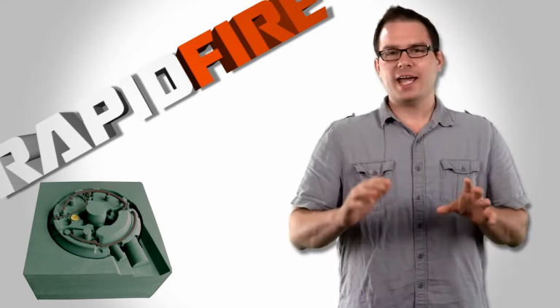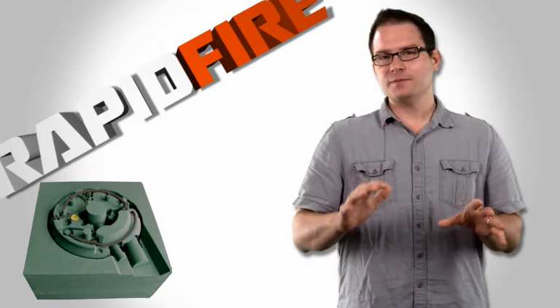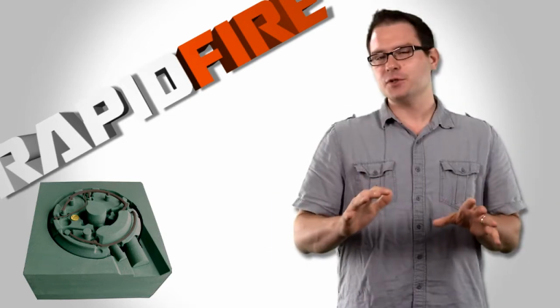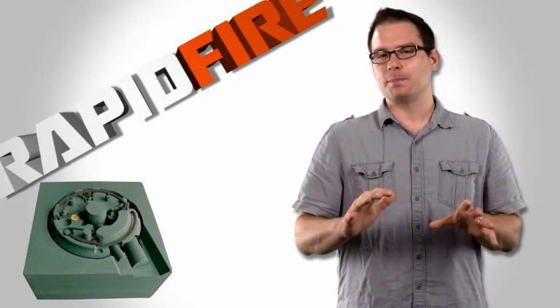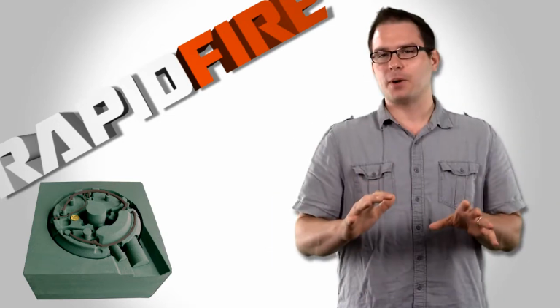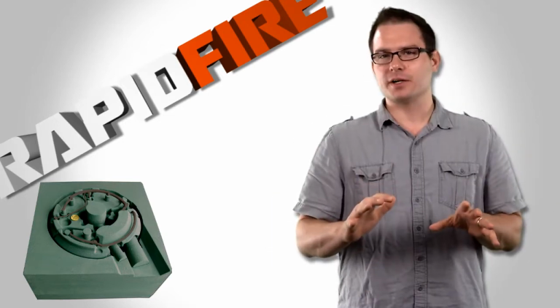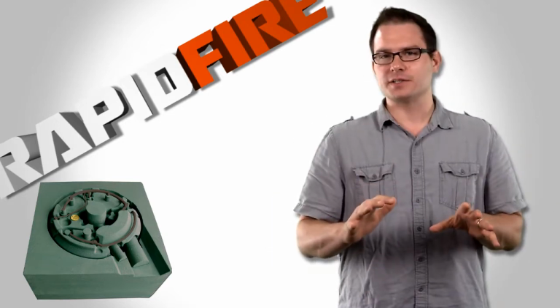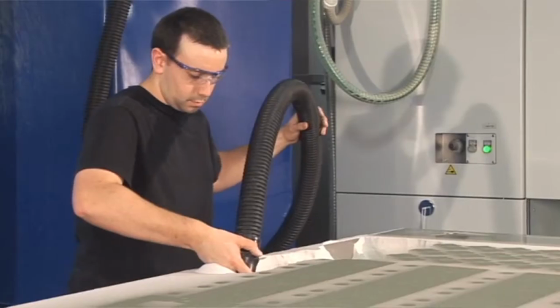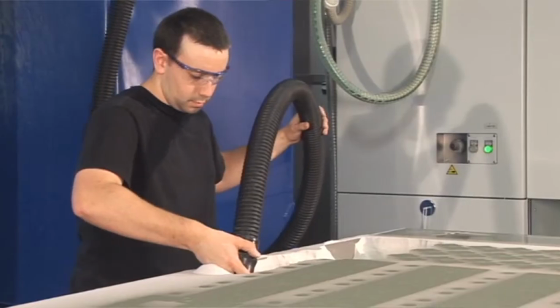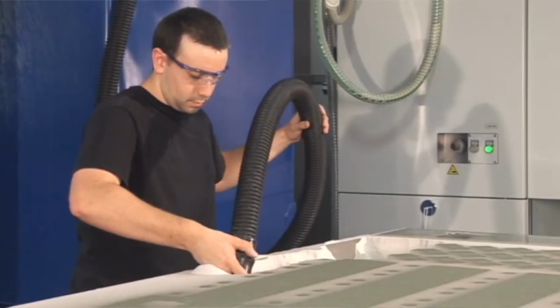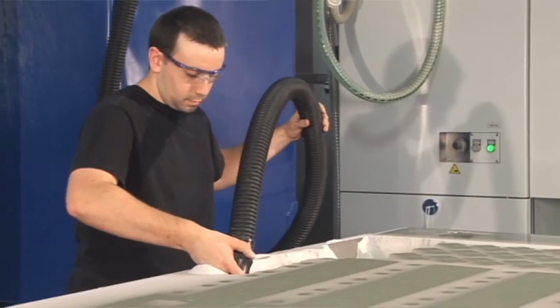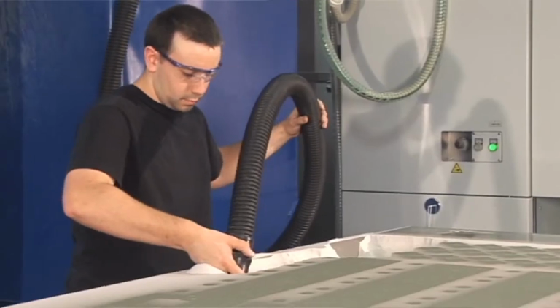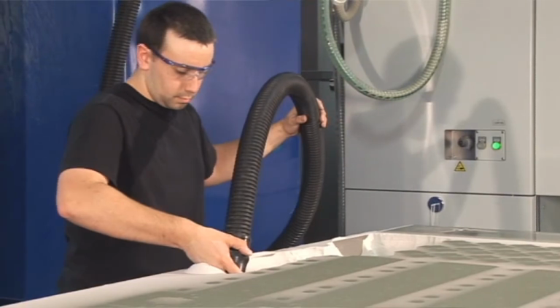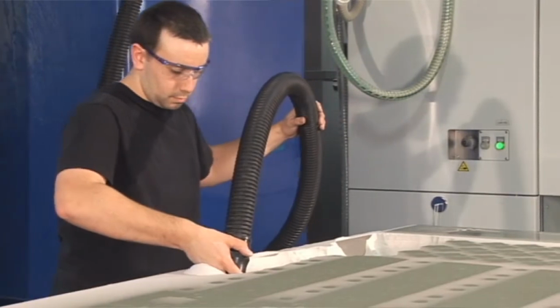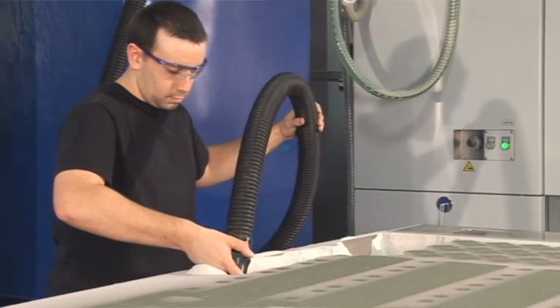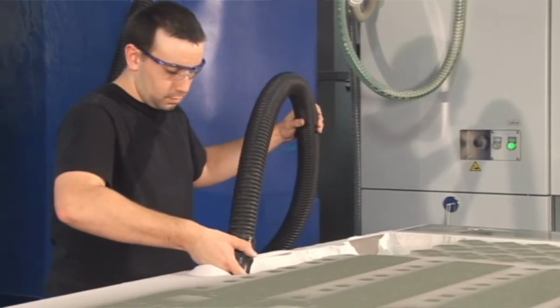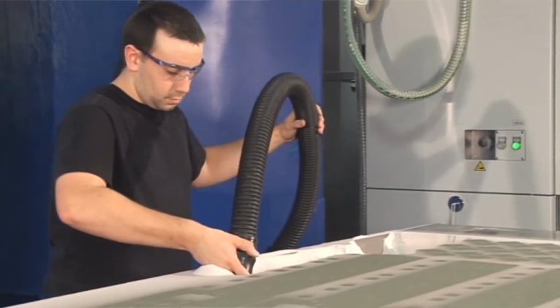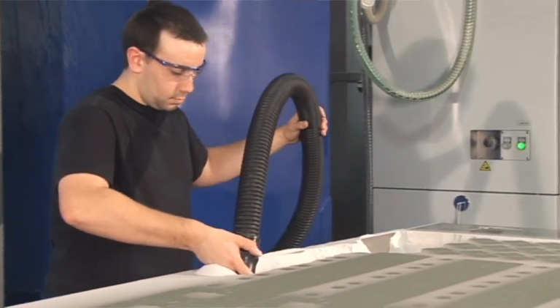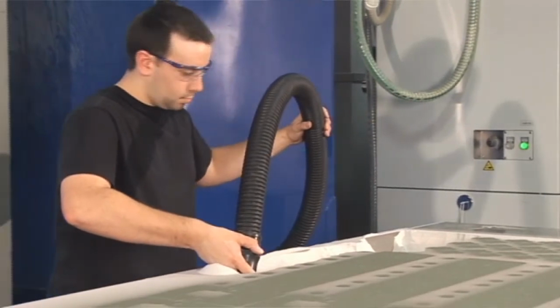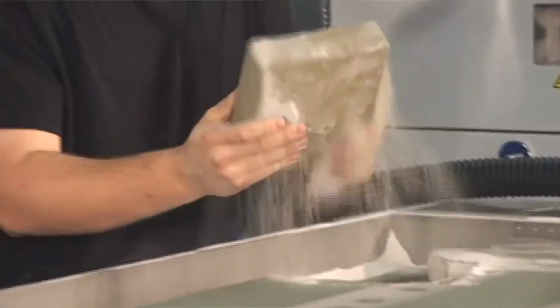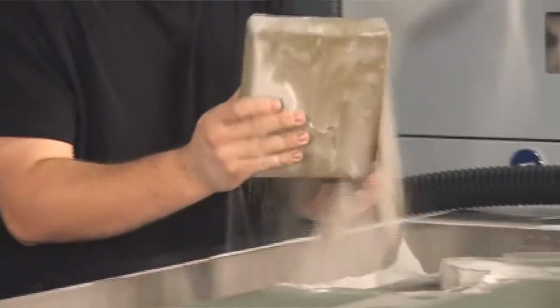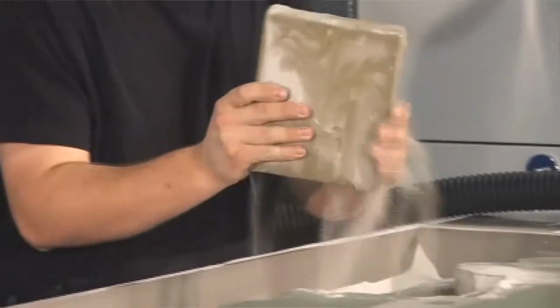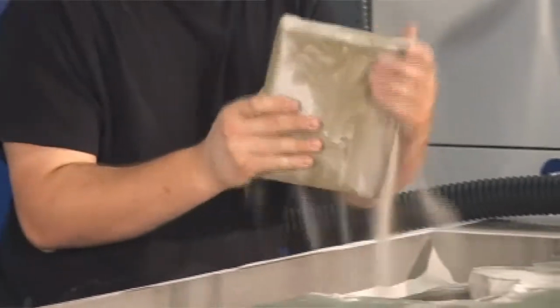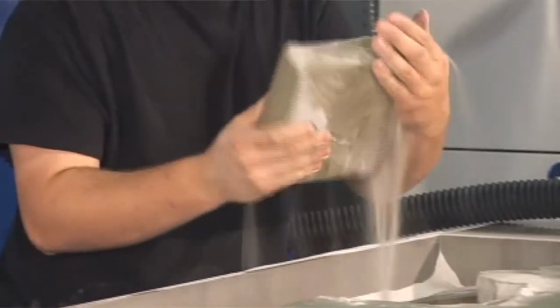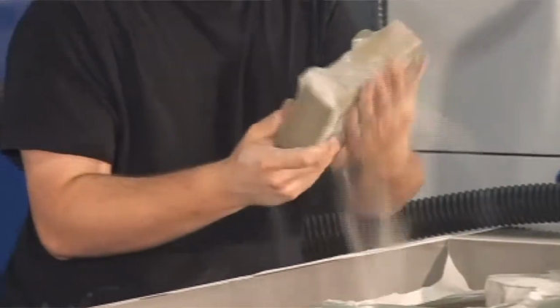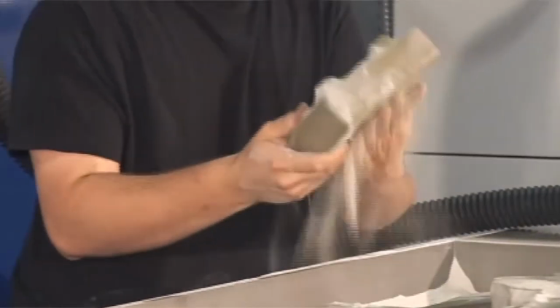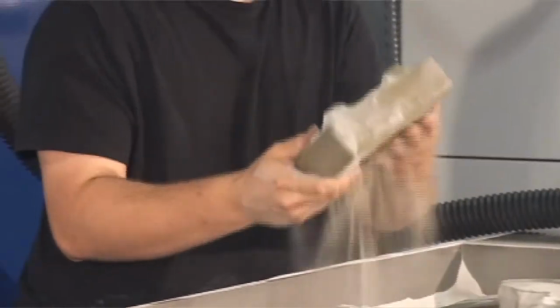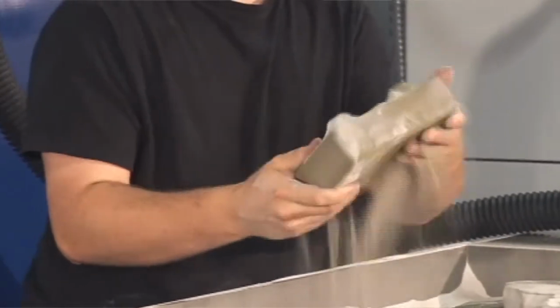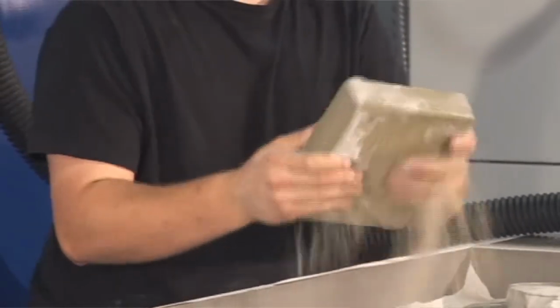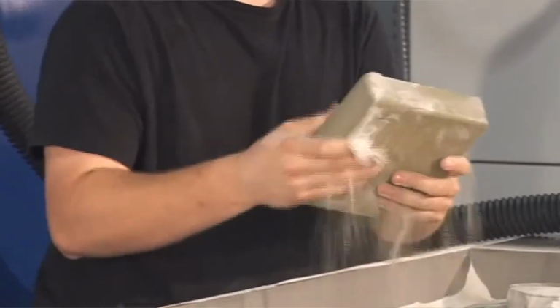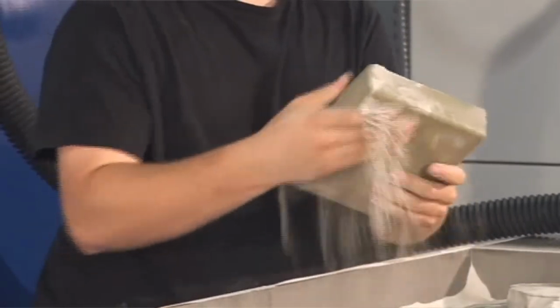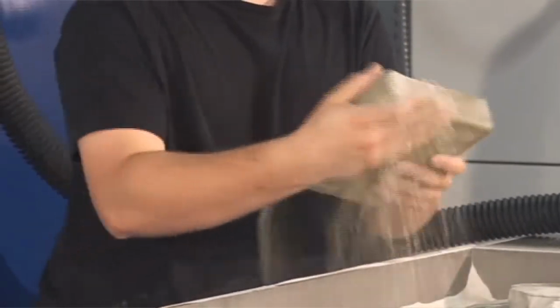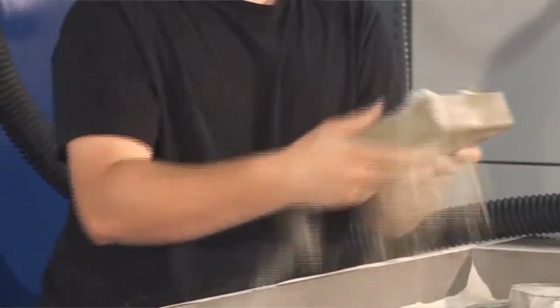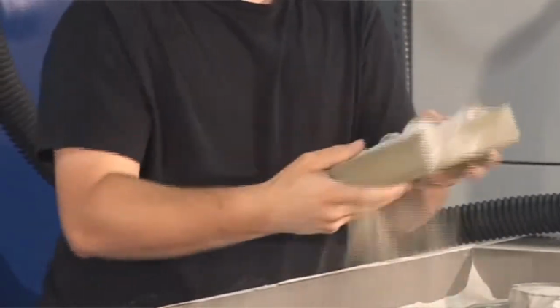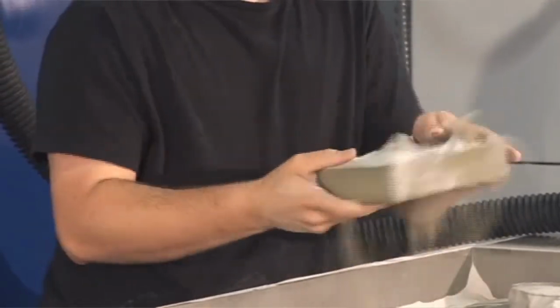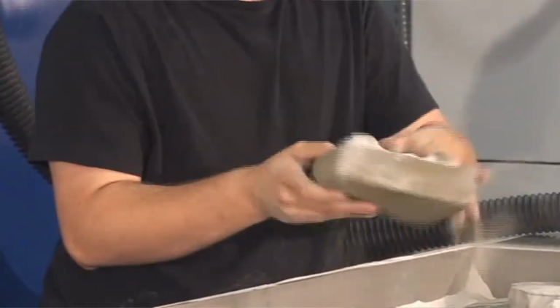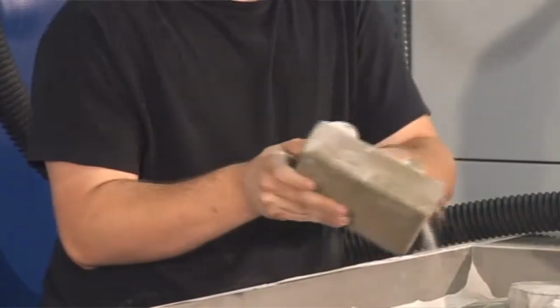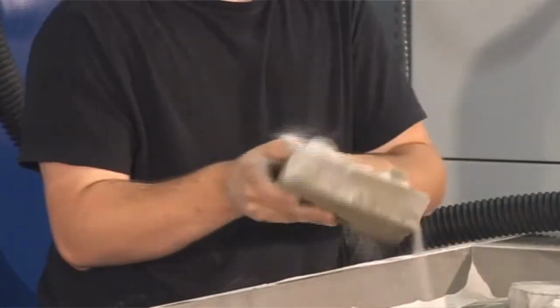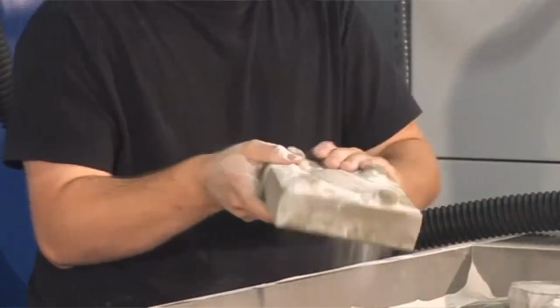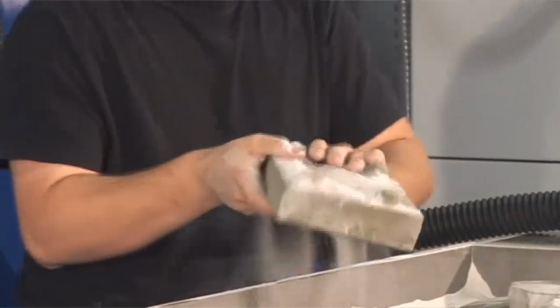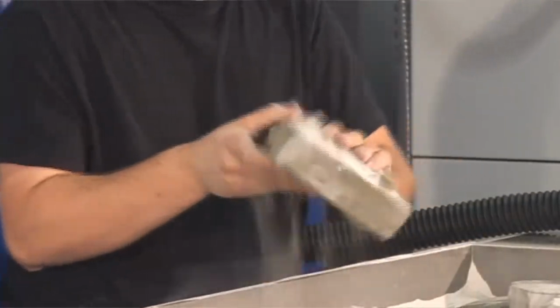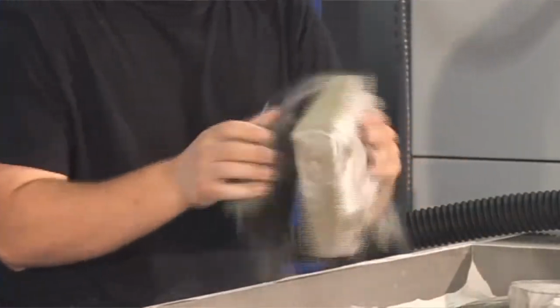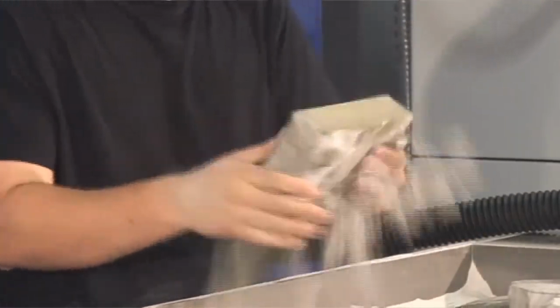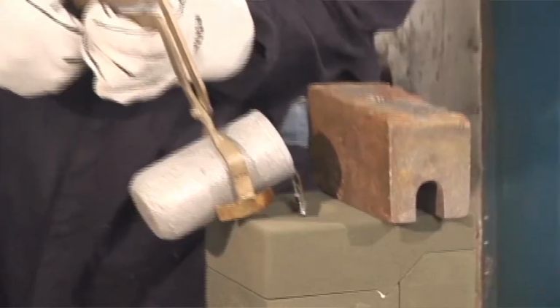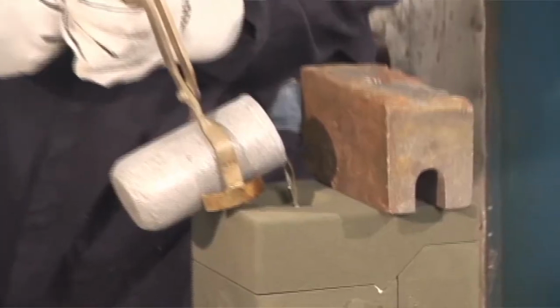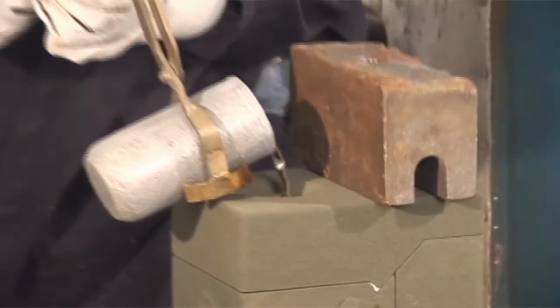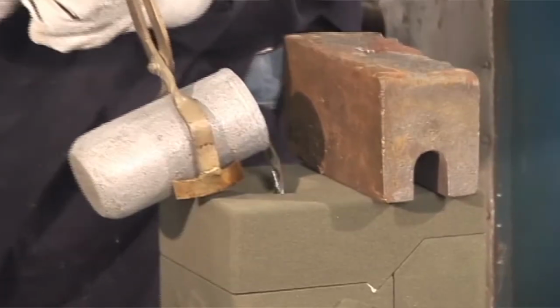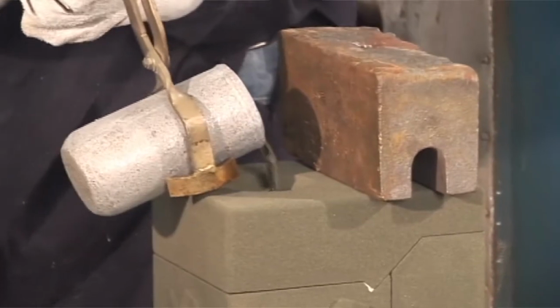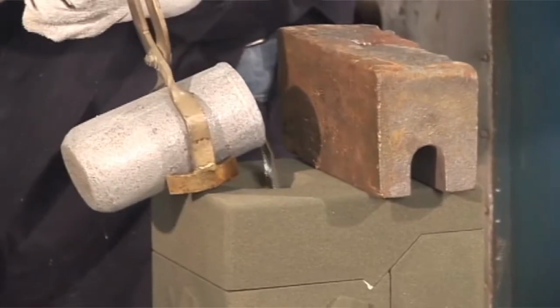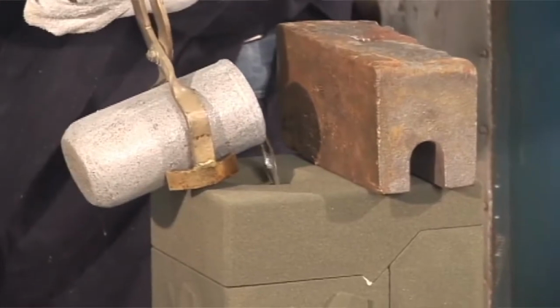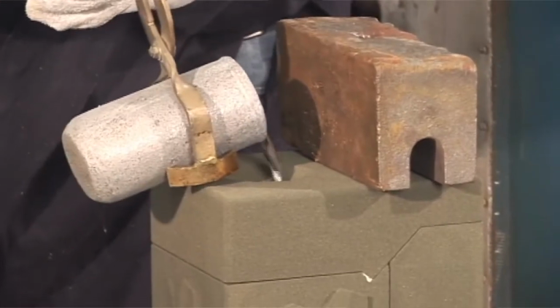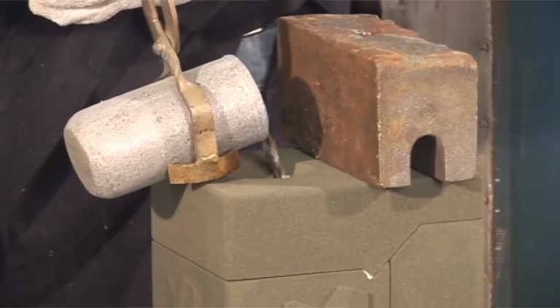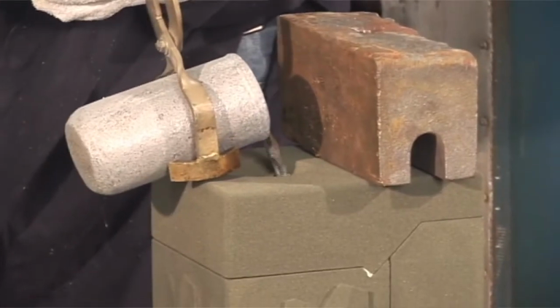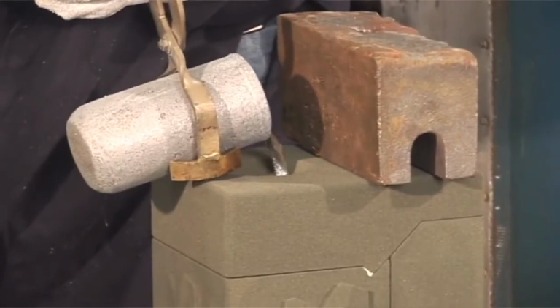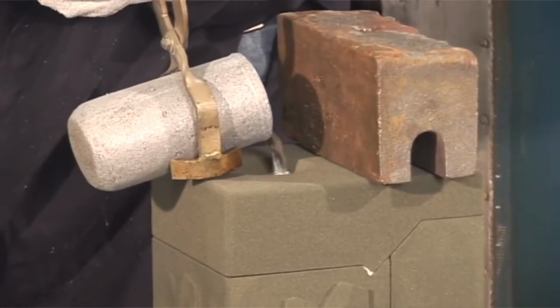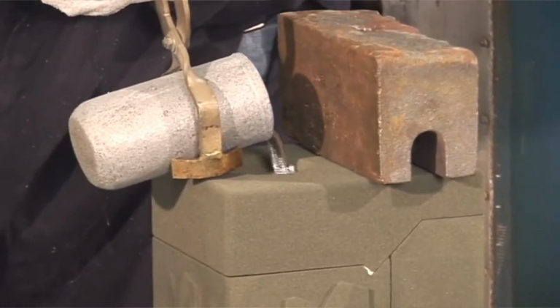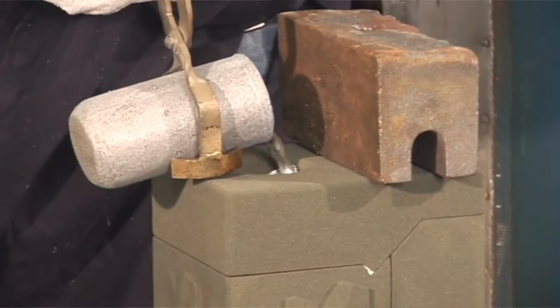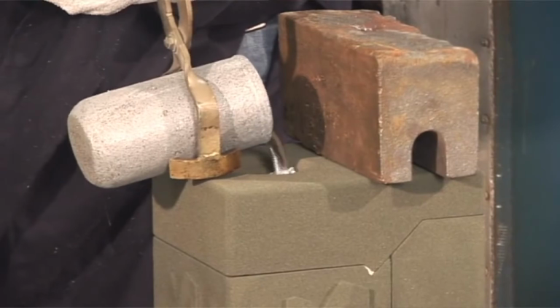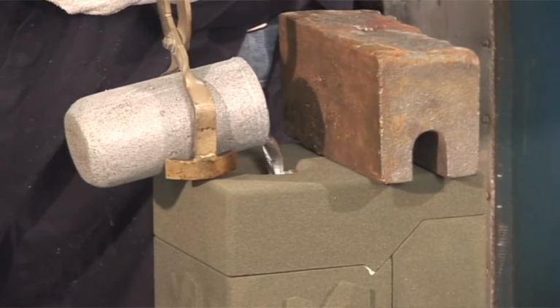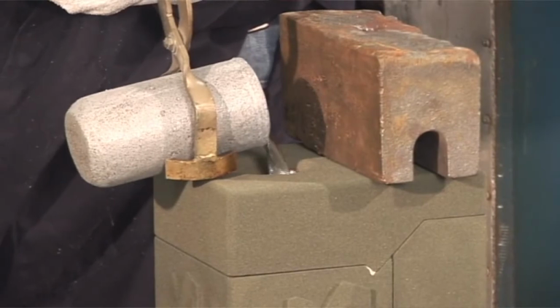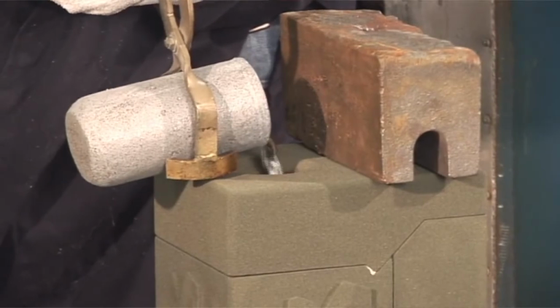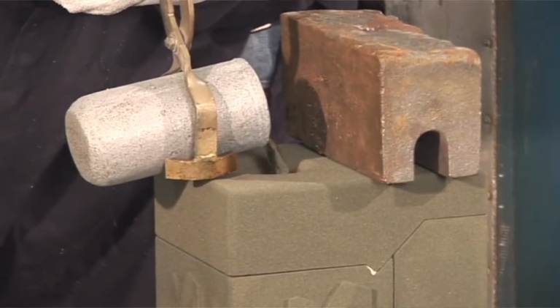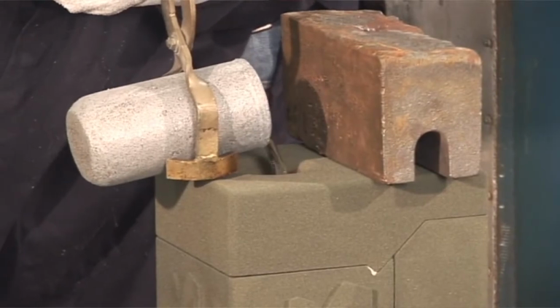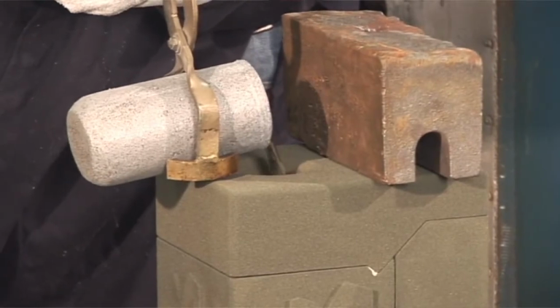After the part is finished, the unbound sand is removed and the mold or core is extracted and ready for unaltered foundry operation.